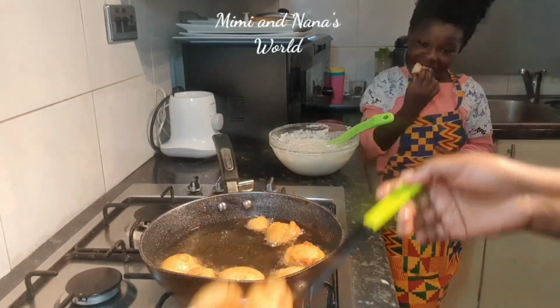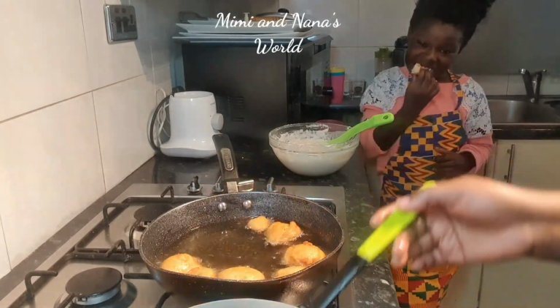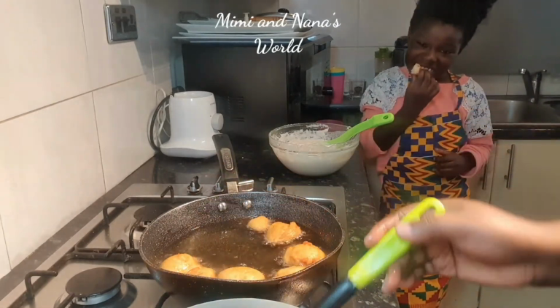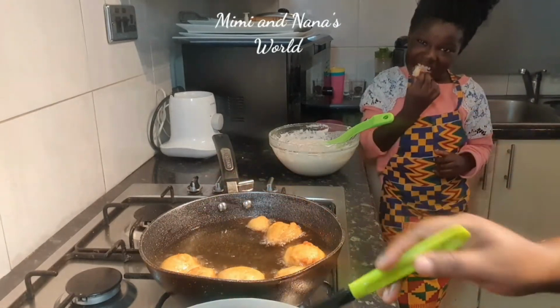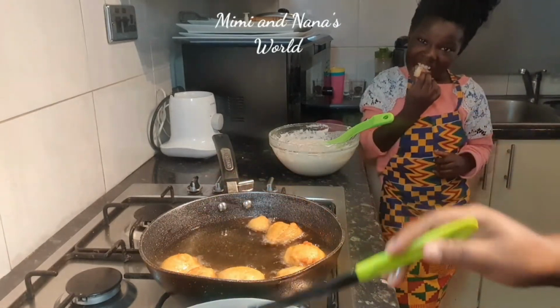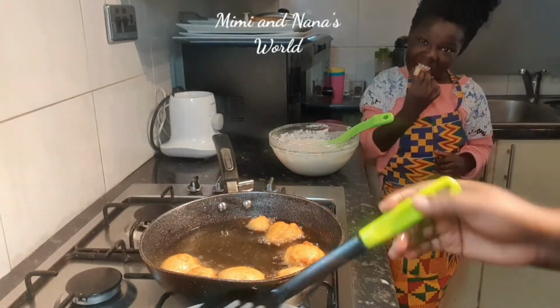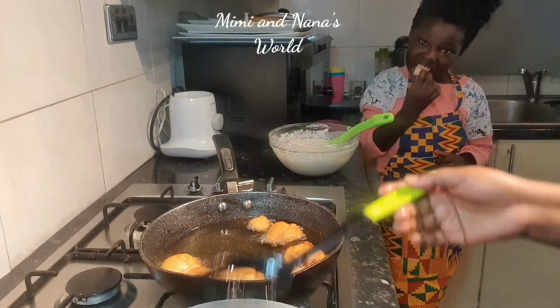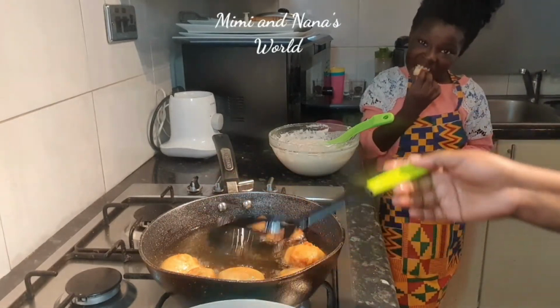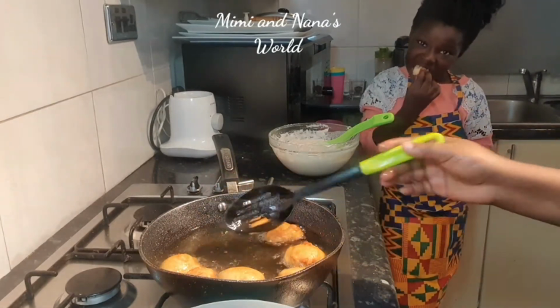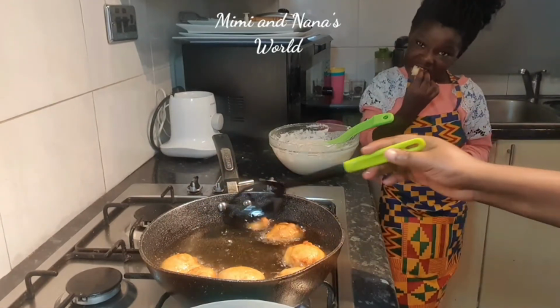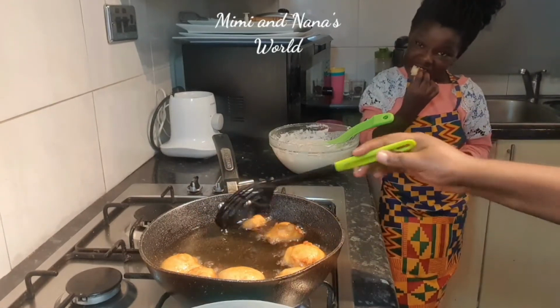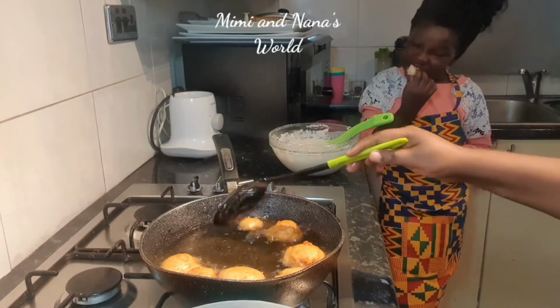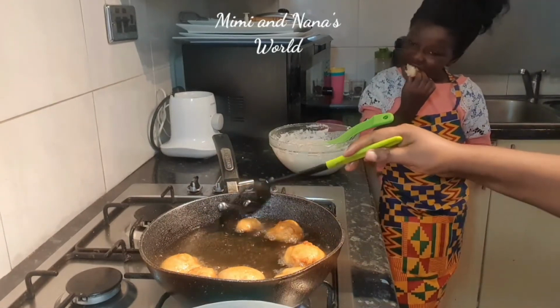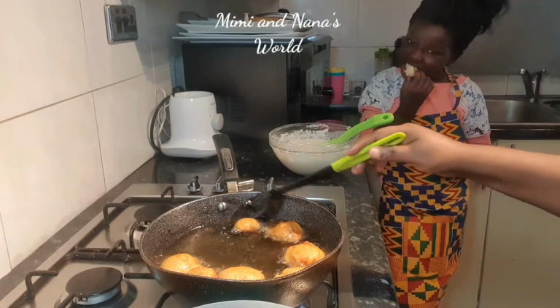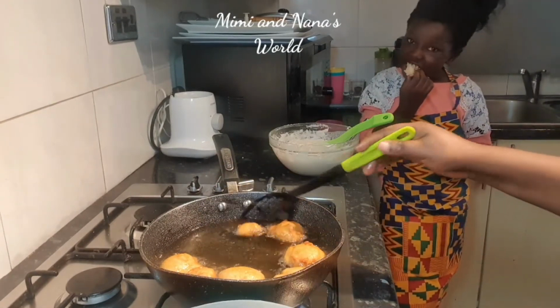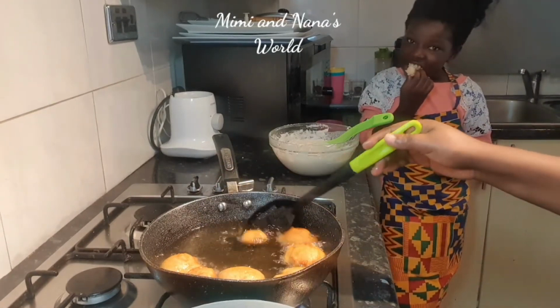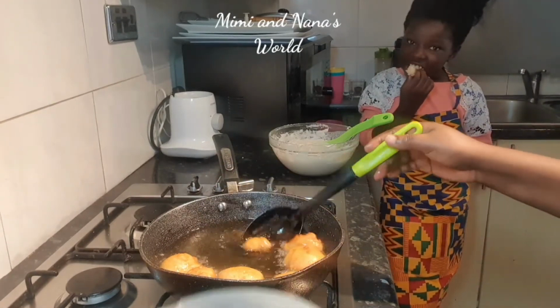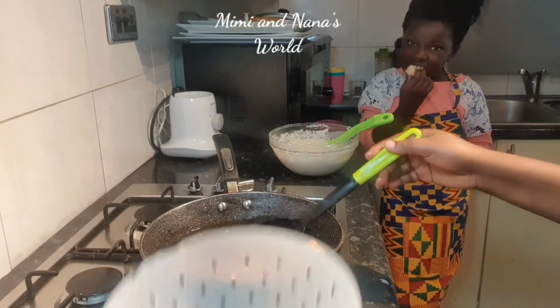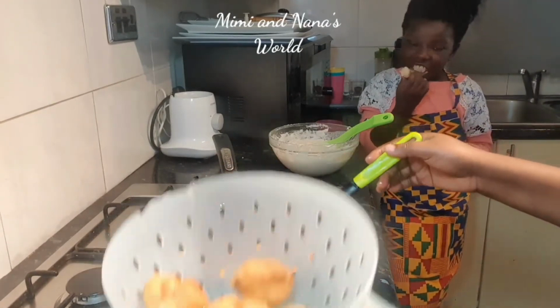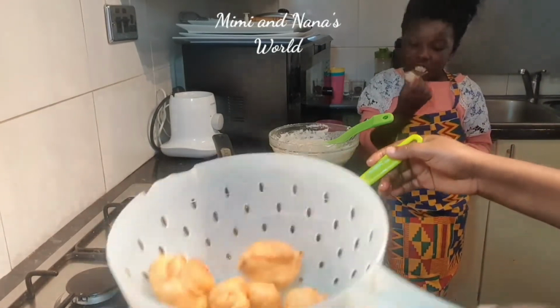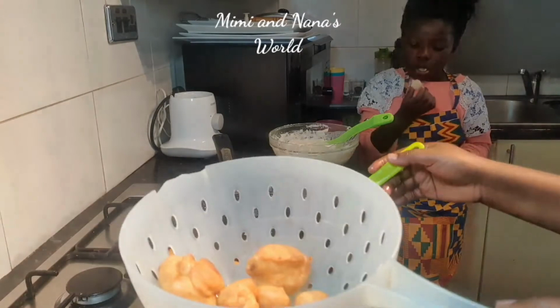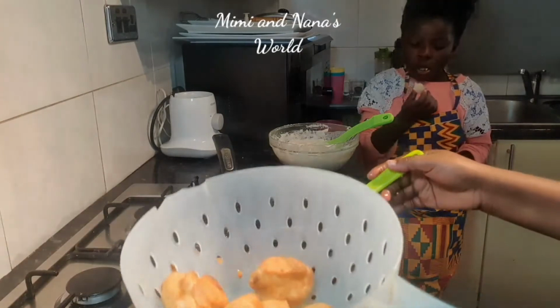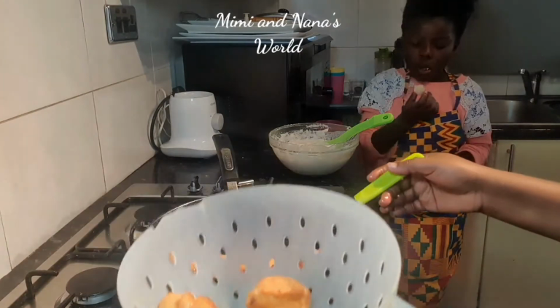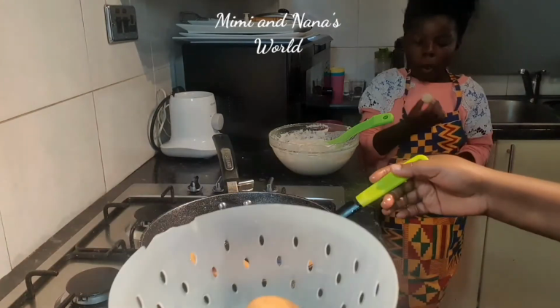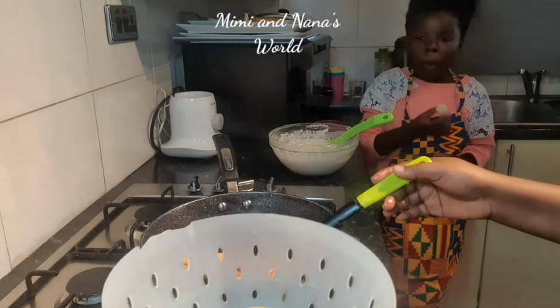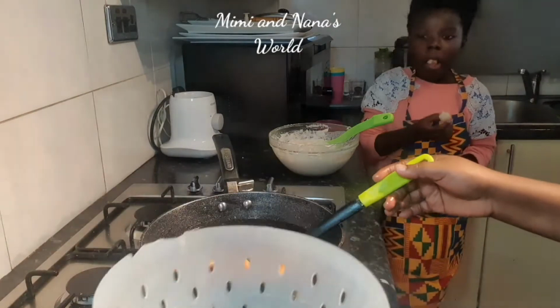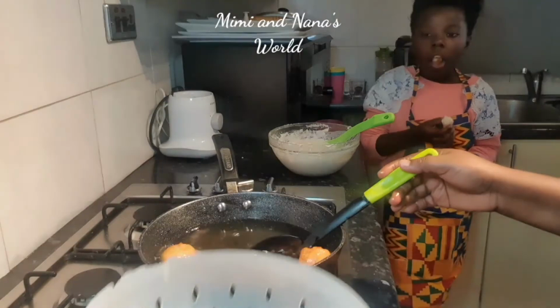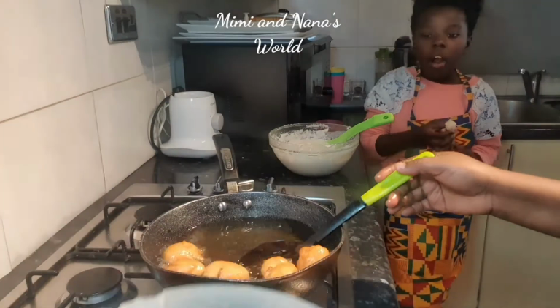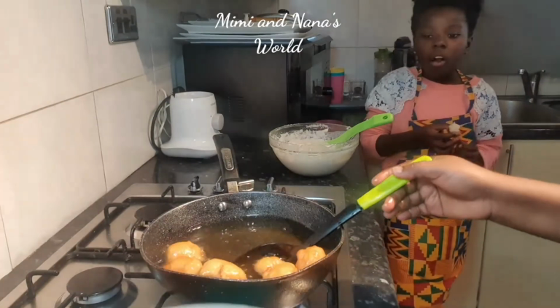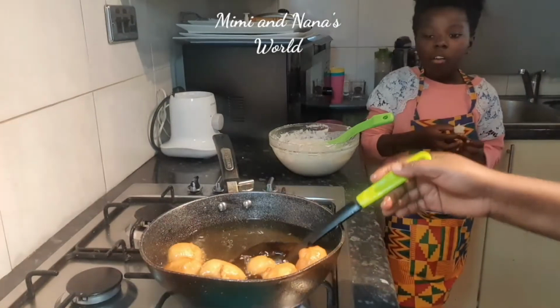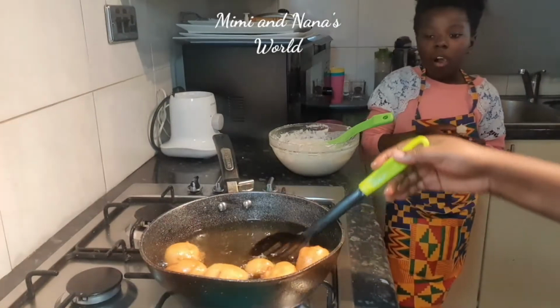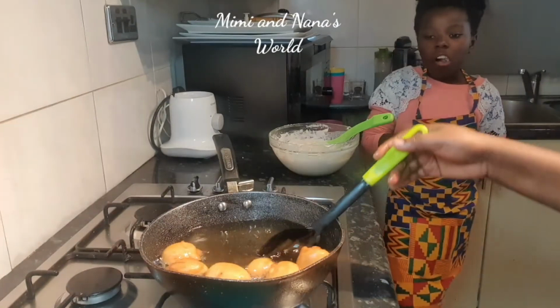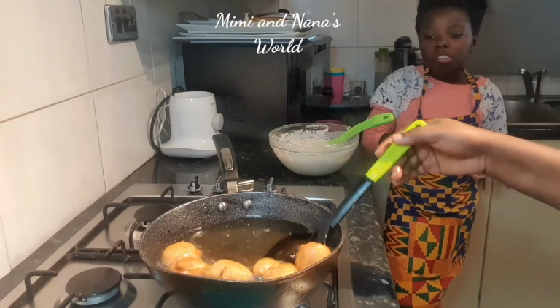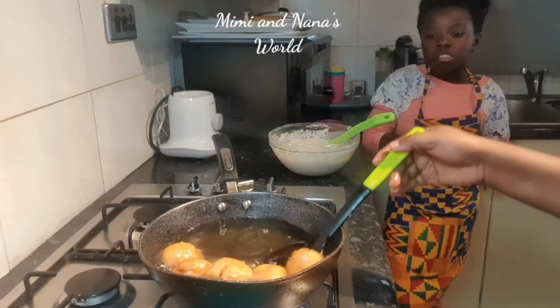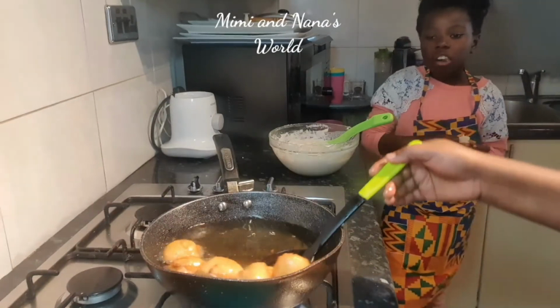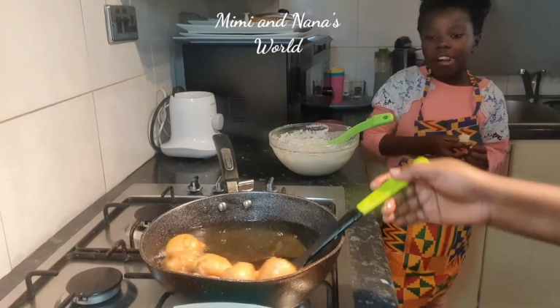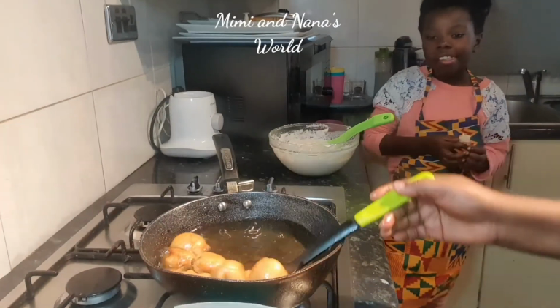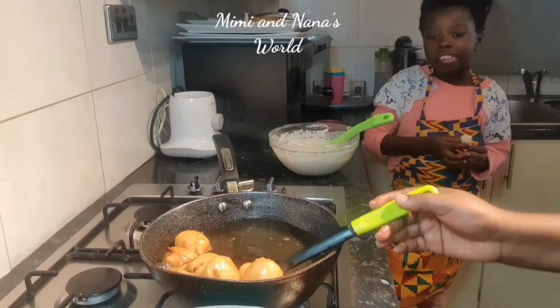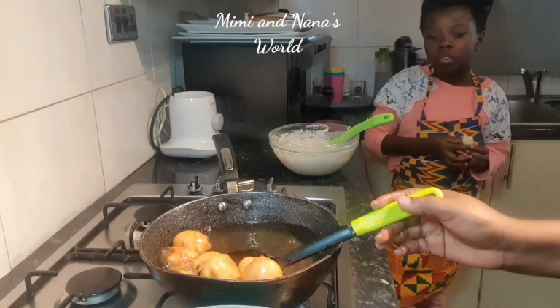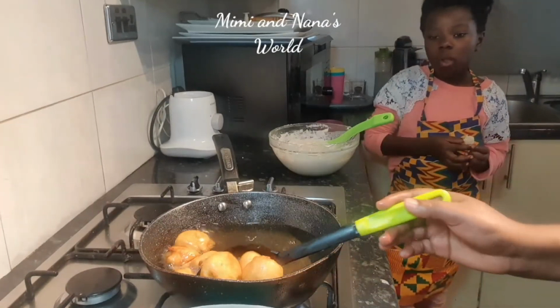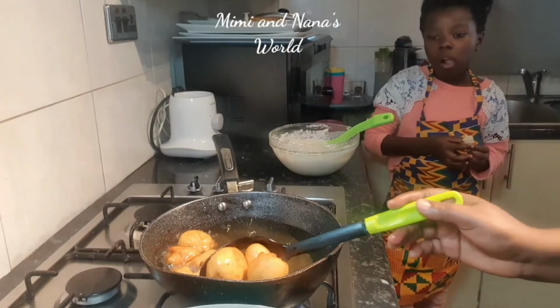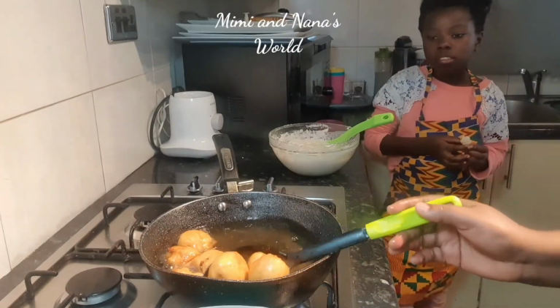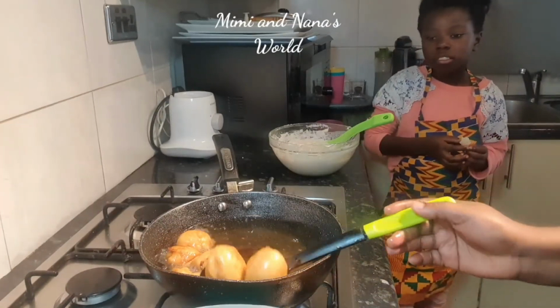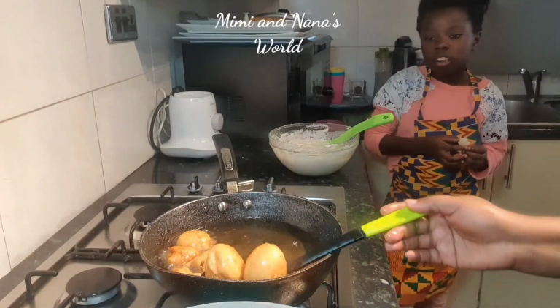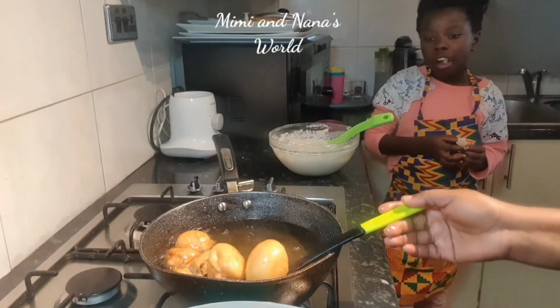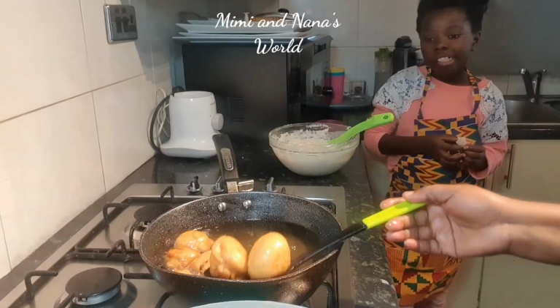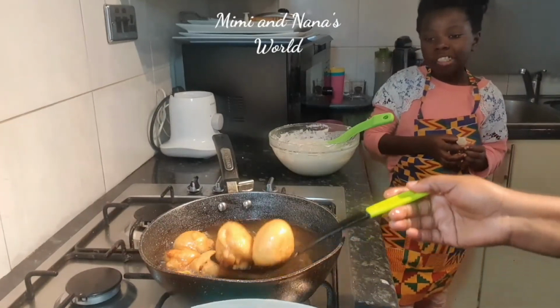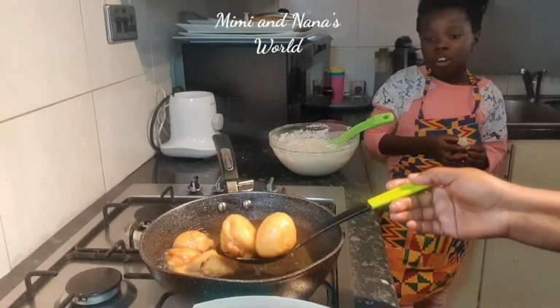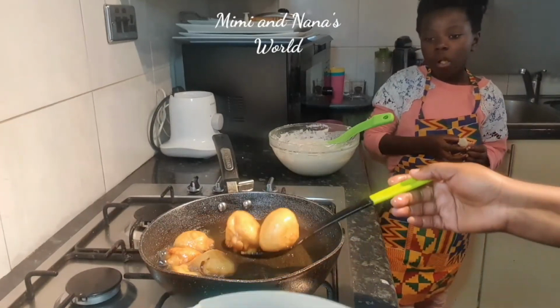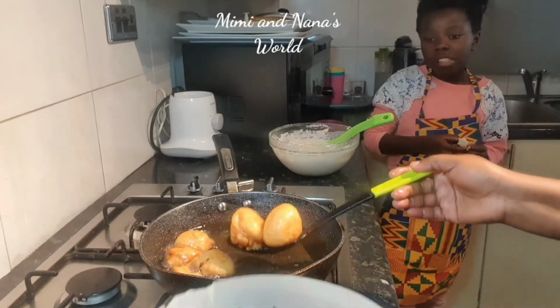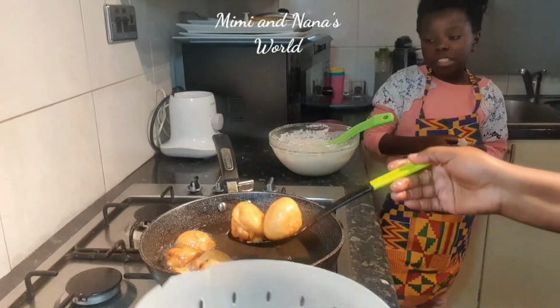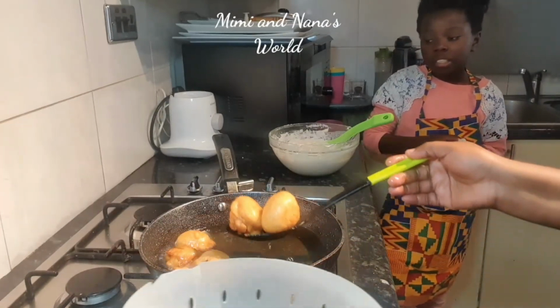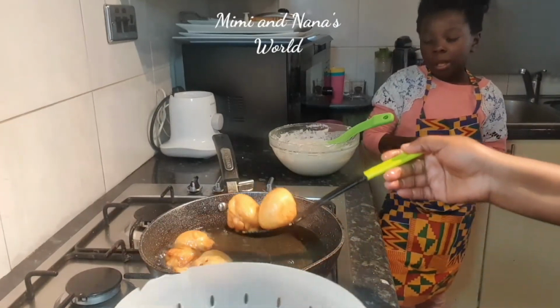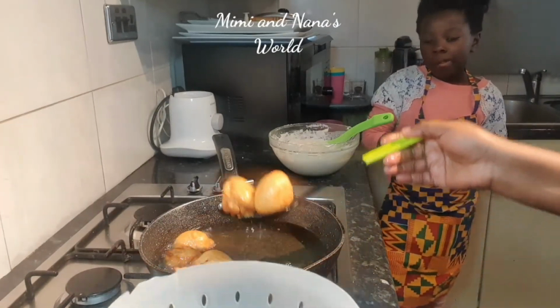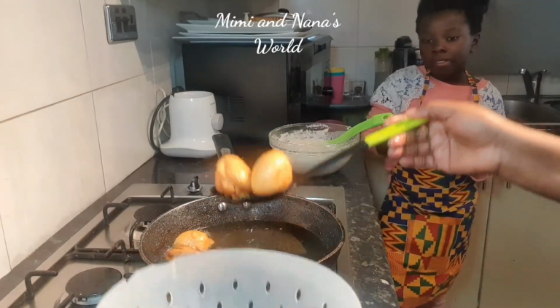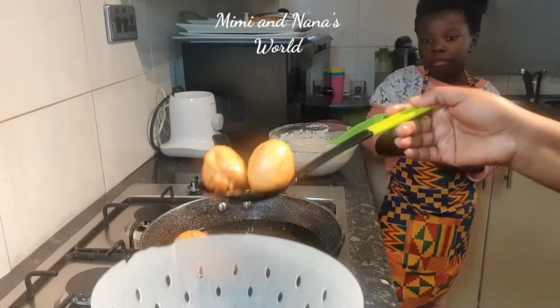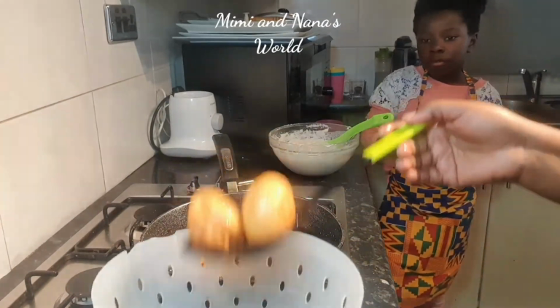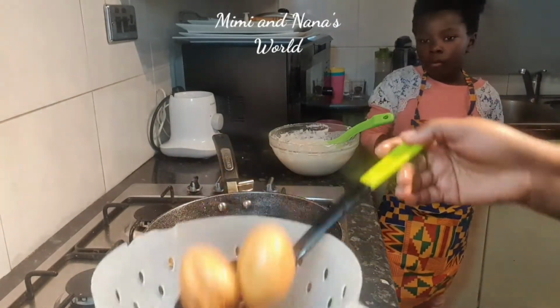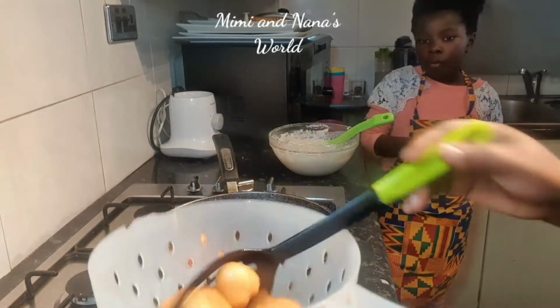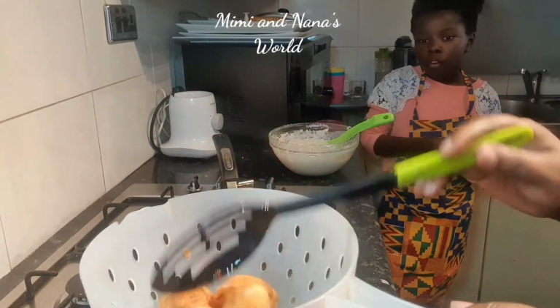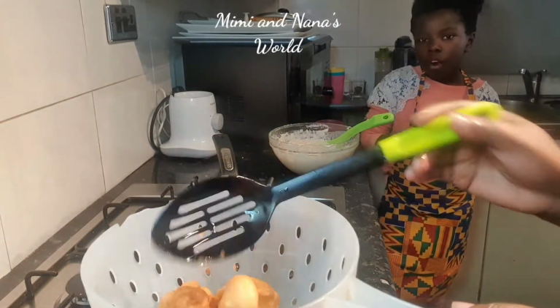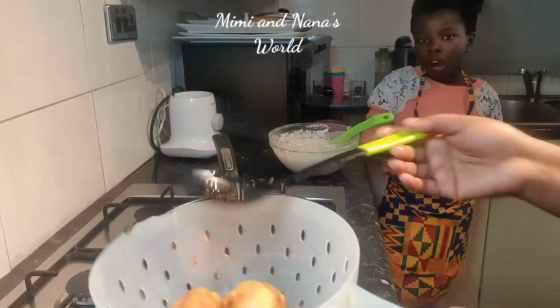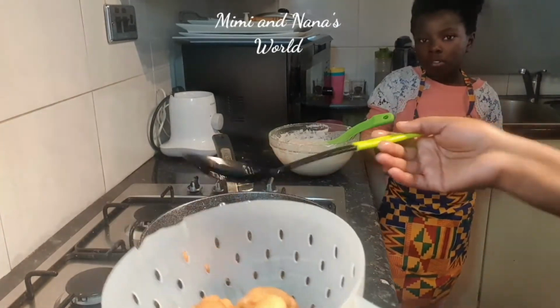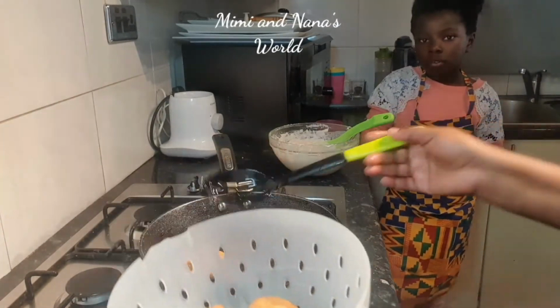This is good to have with cocoa, or you can have it as a filling in bread, or you can have it with tea.